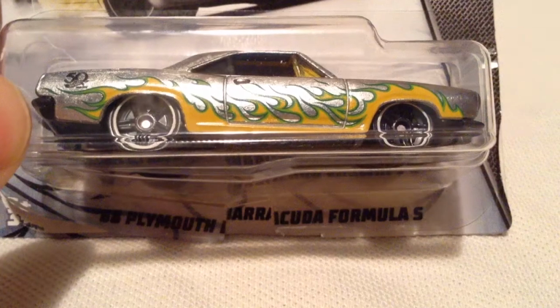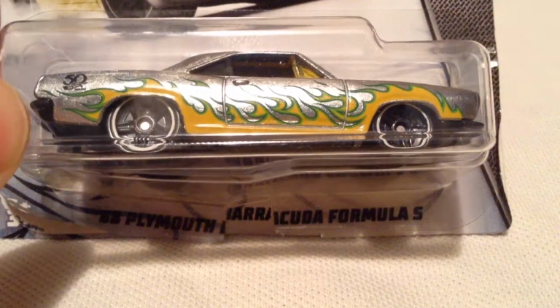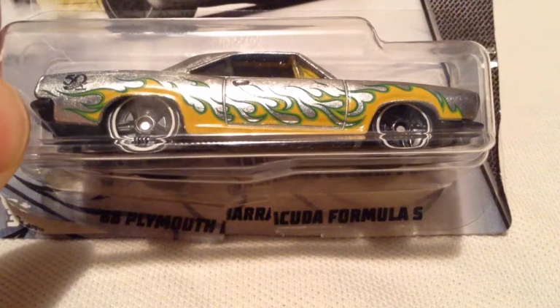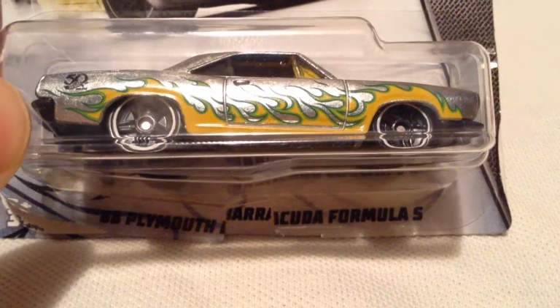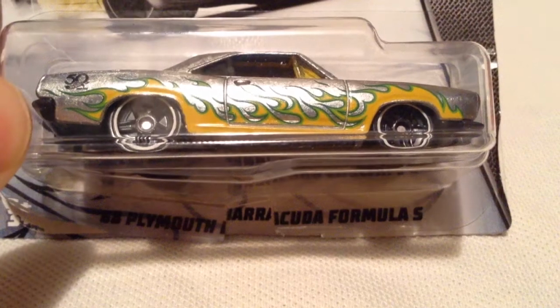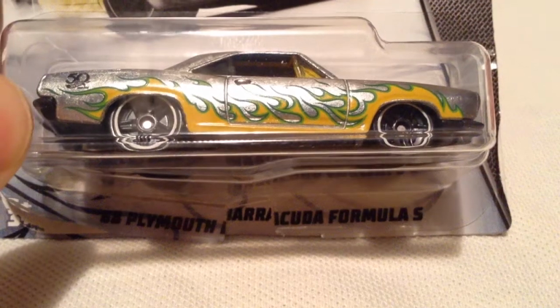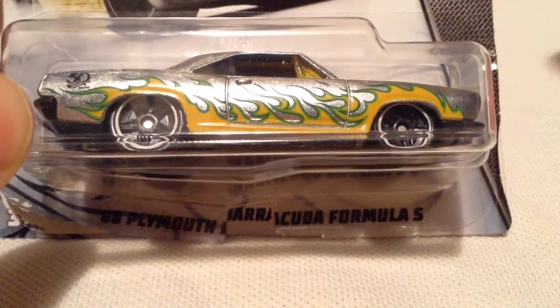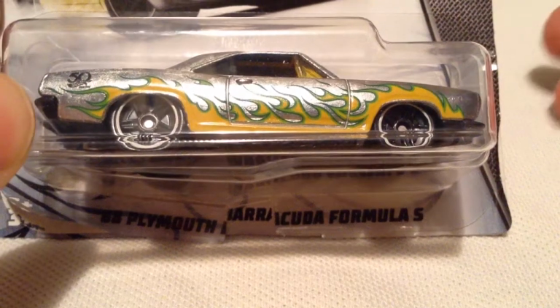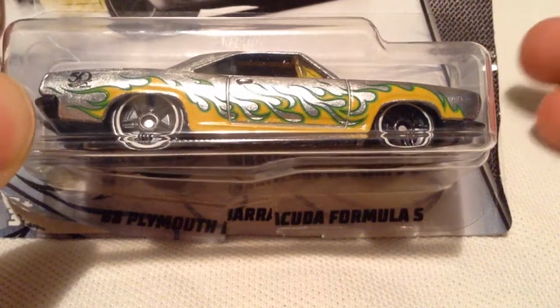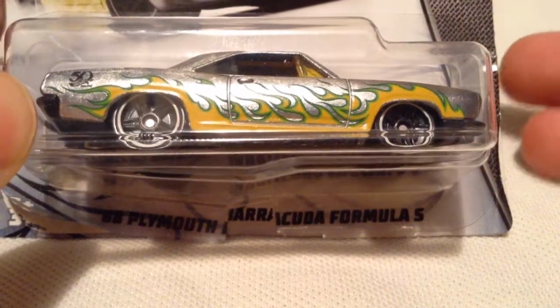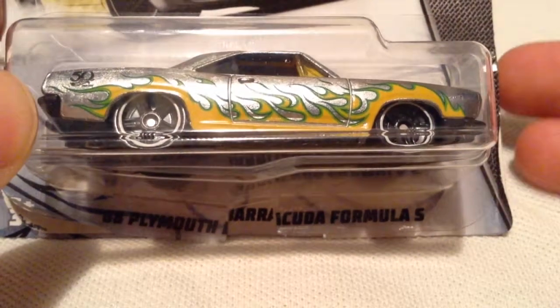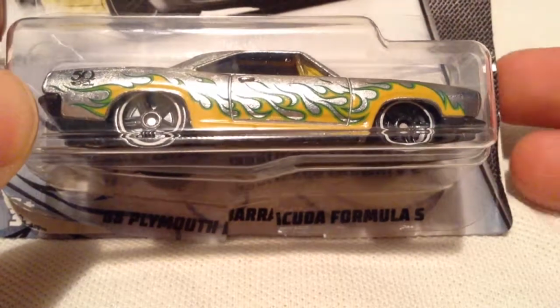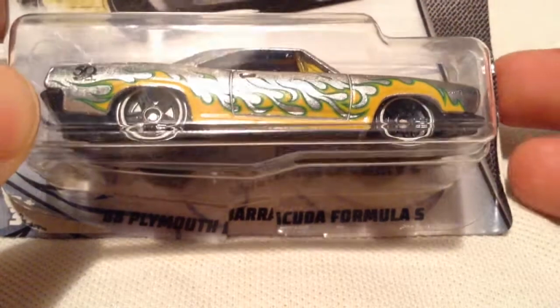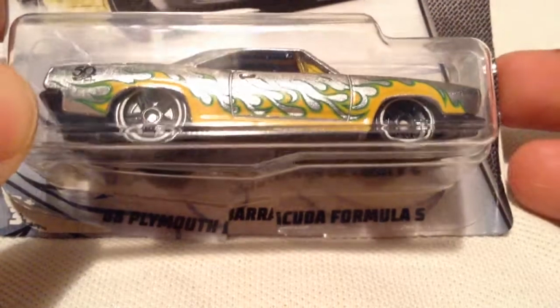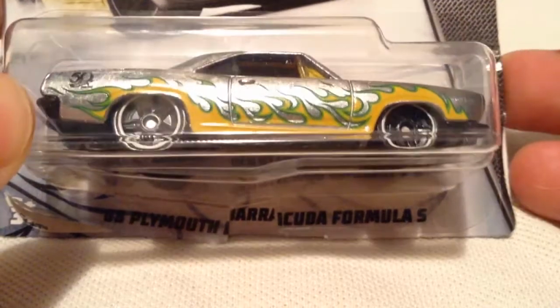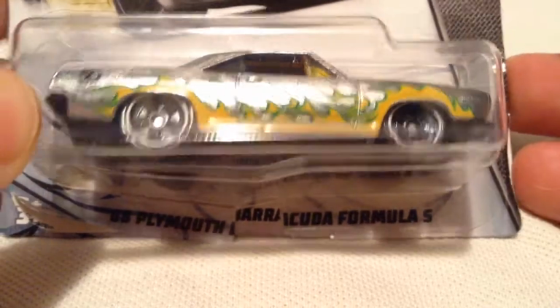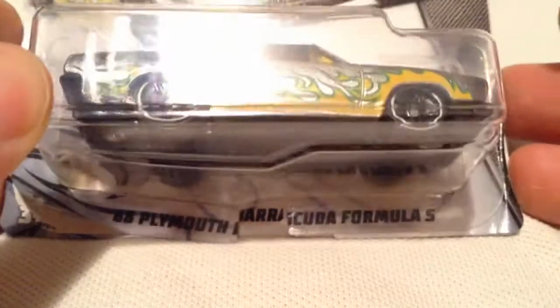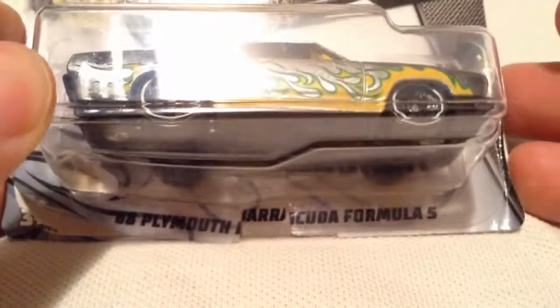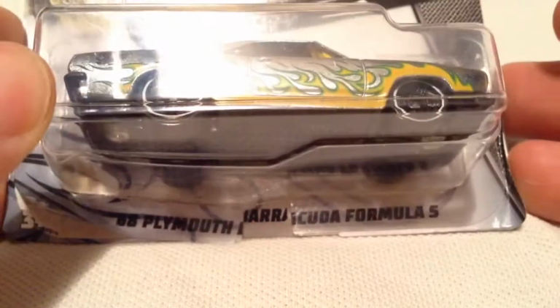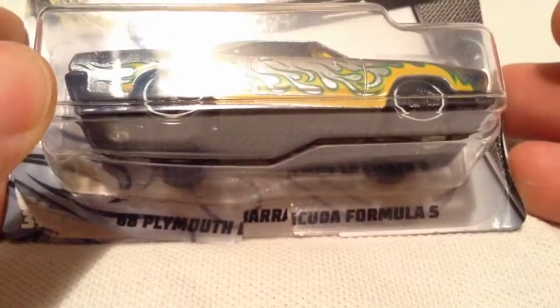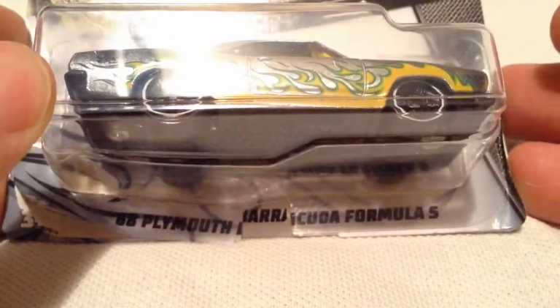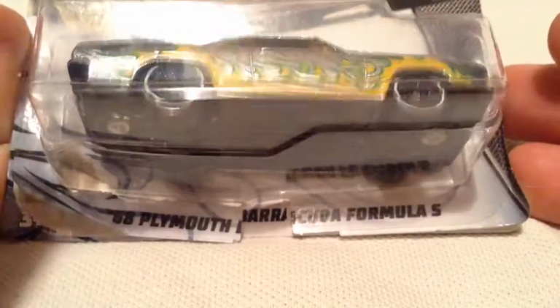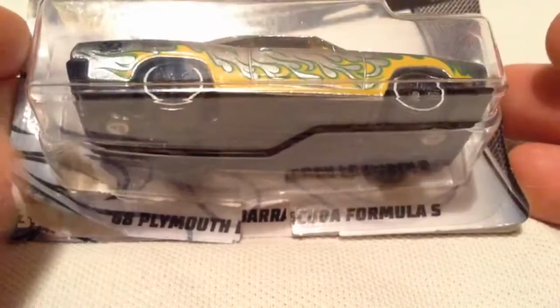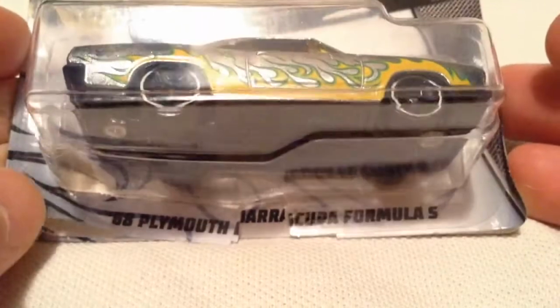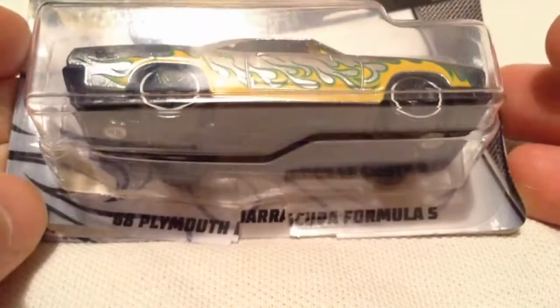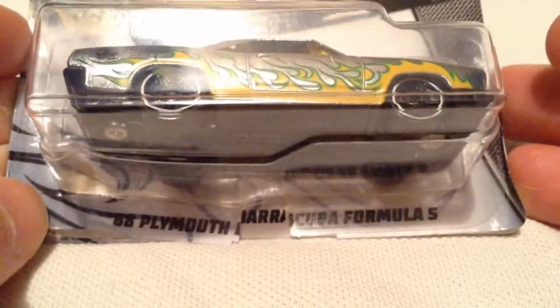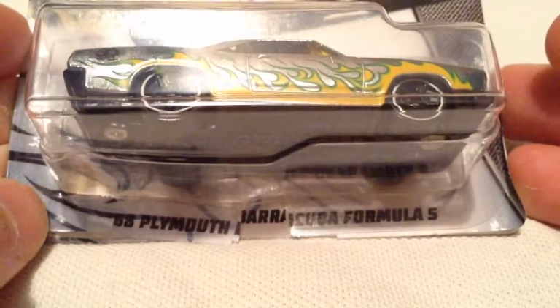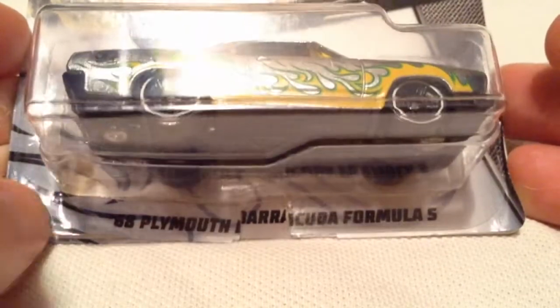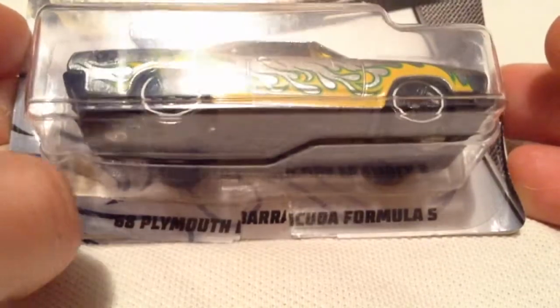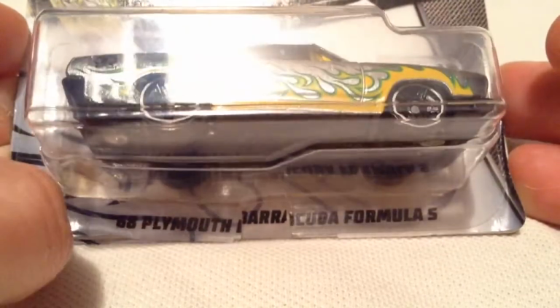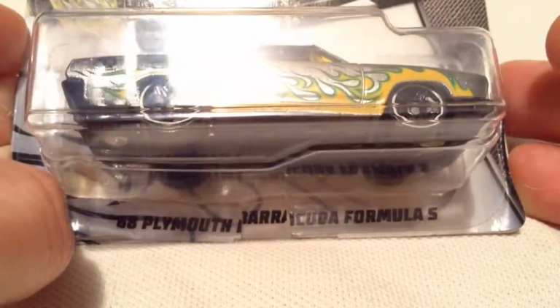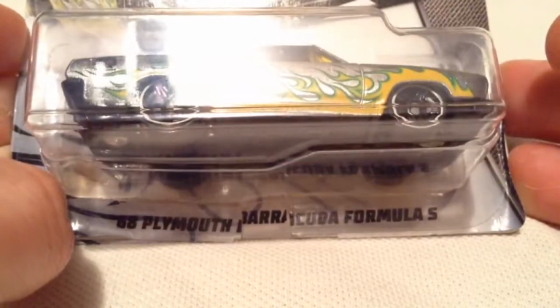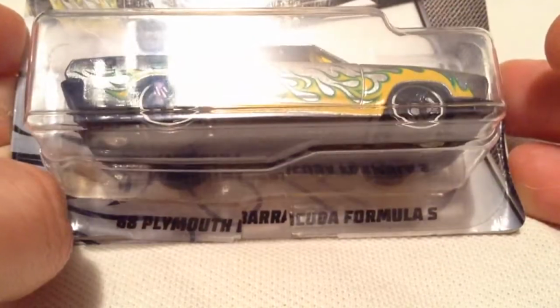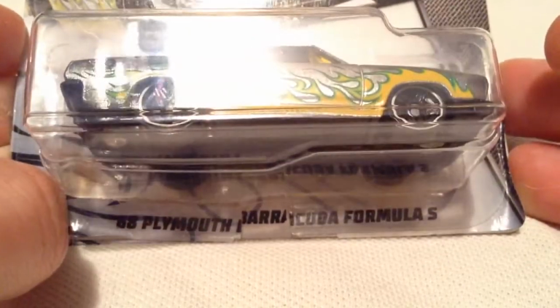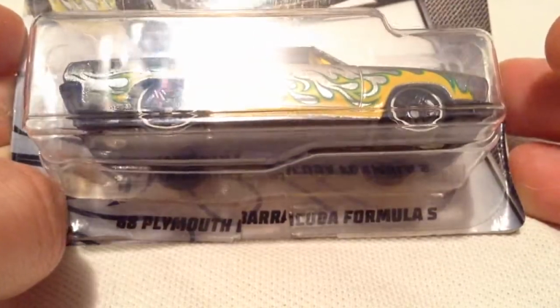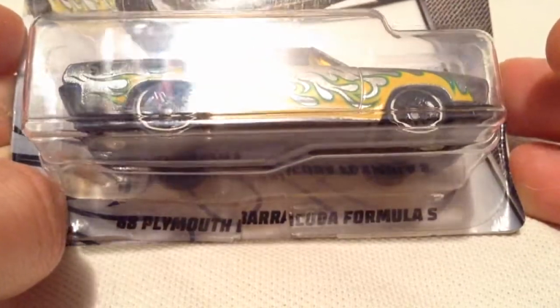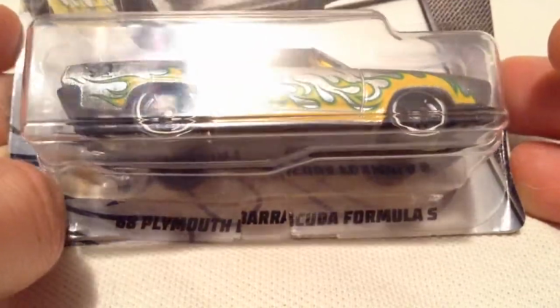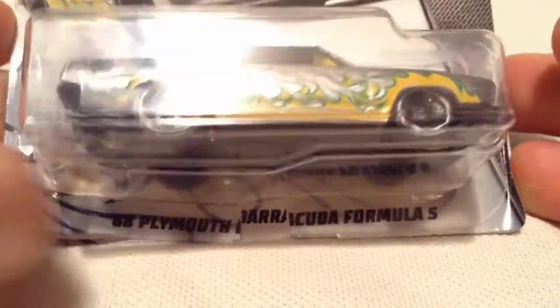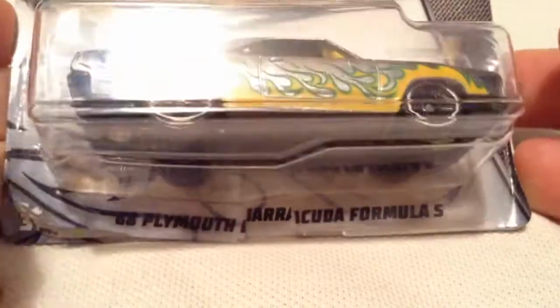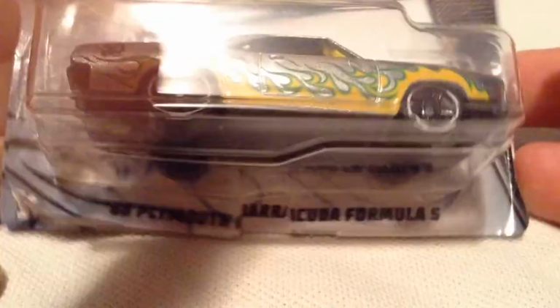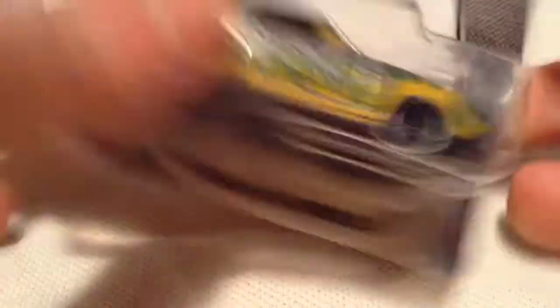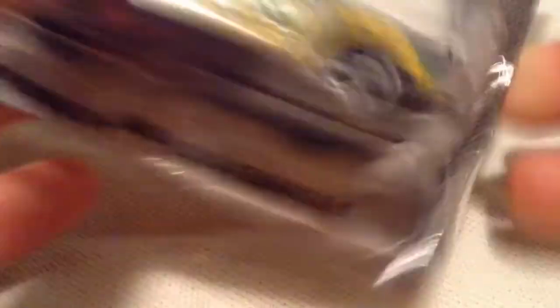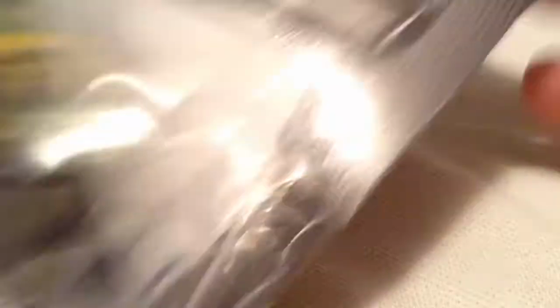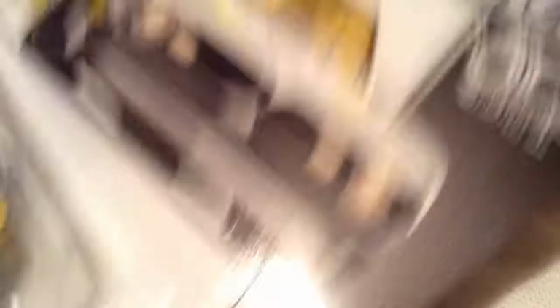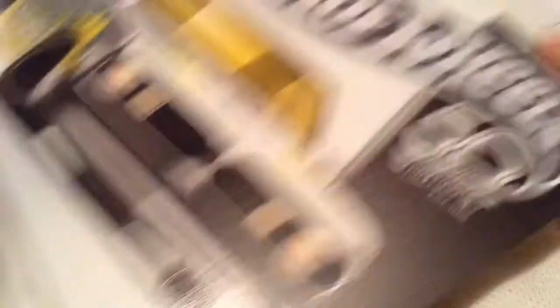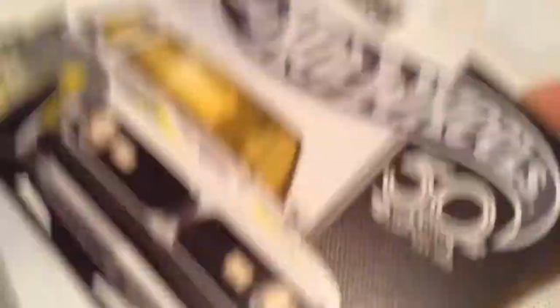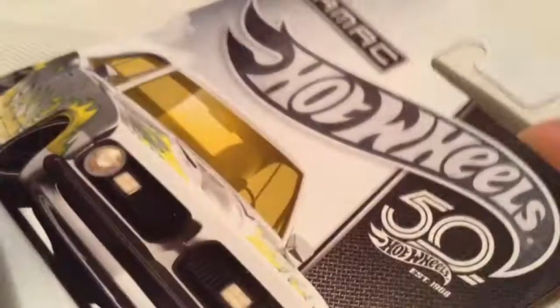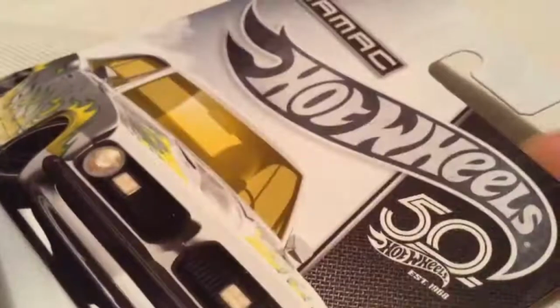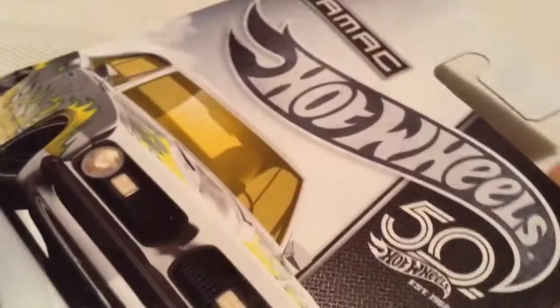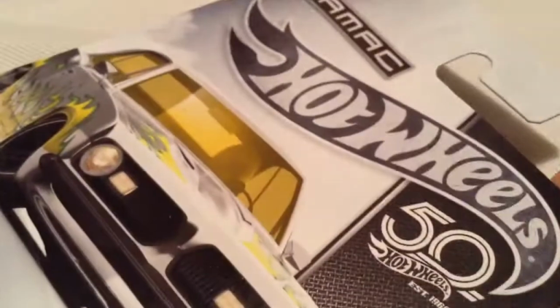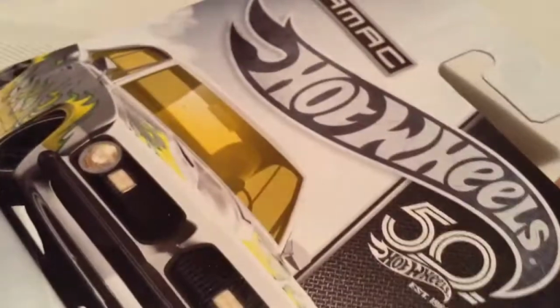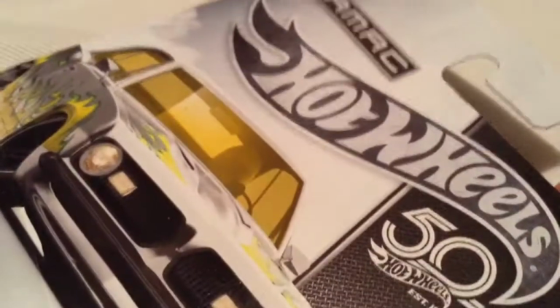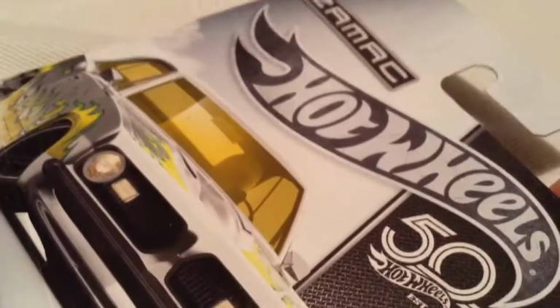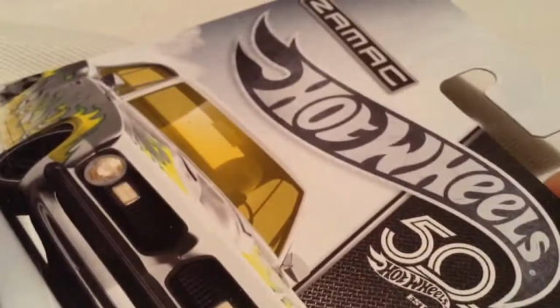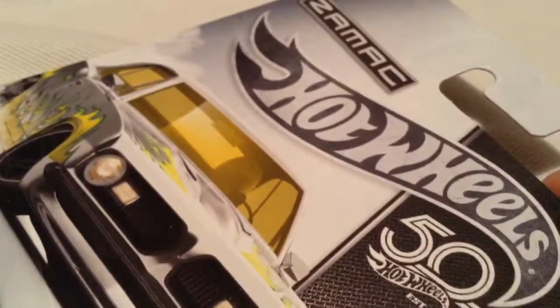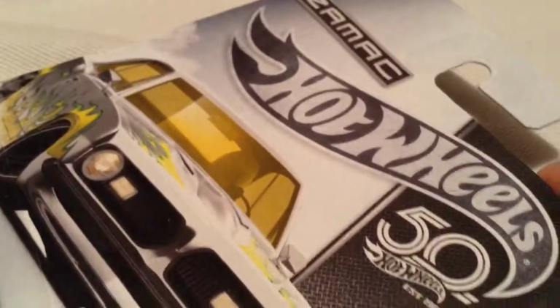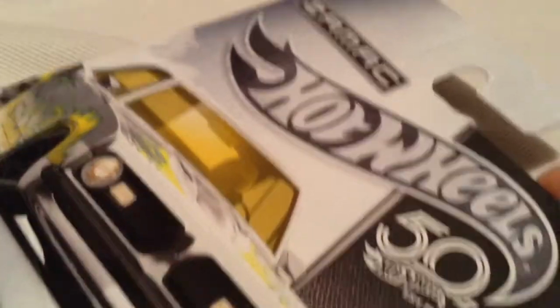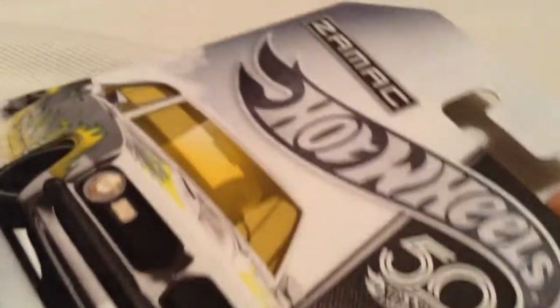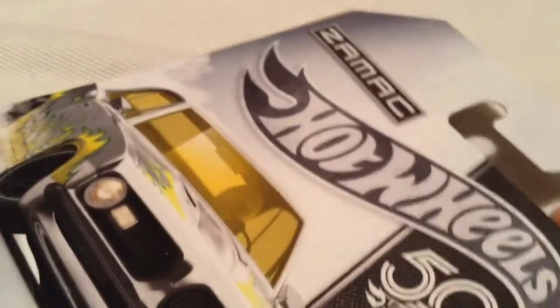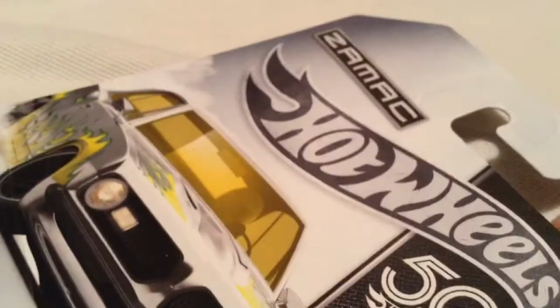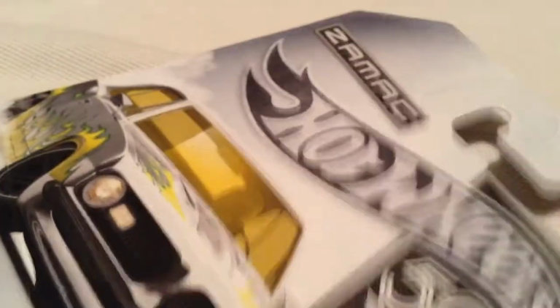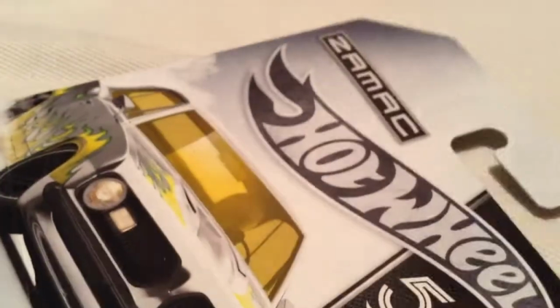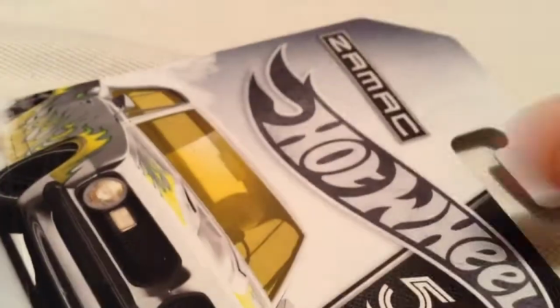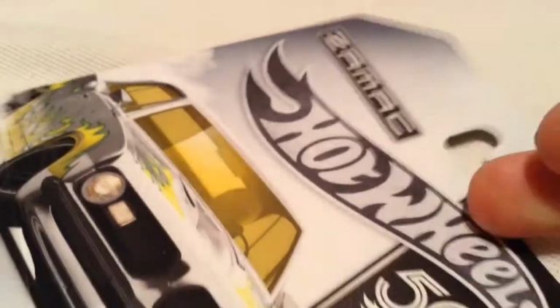Hey YouTube, it's me, Julen. Here is the 1968 Plymouth Barracuda Formula S, part of the Walmart 50th anniversary ZAMAC set.